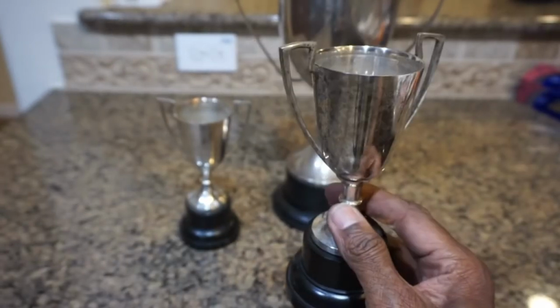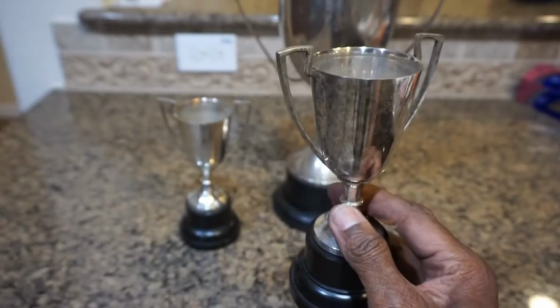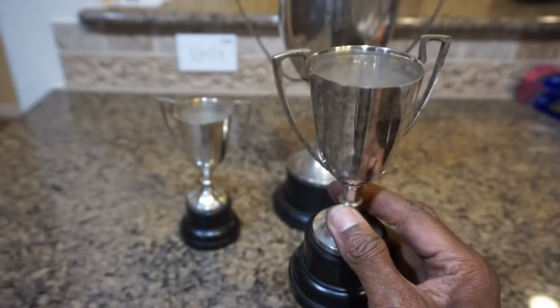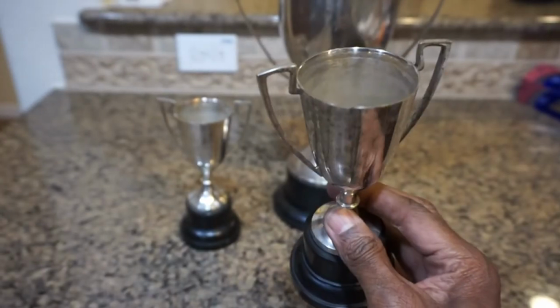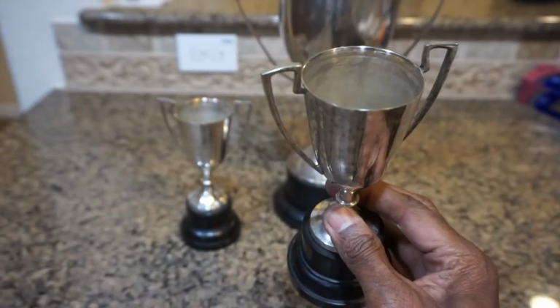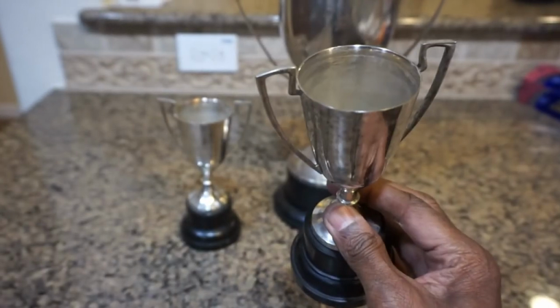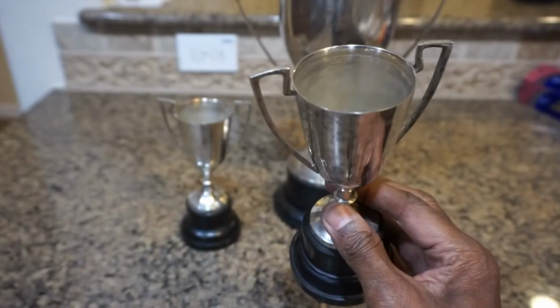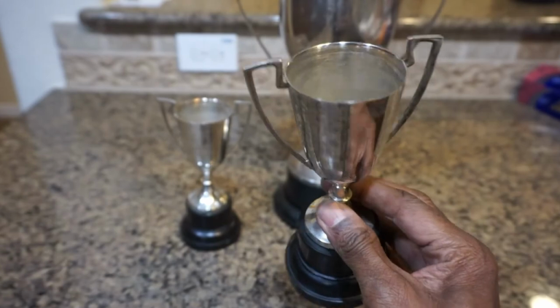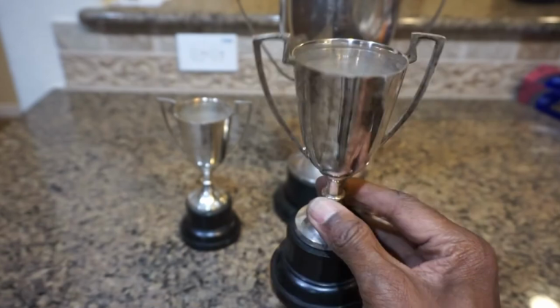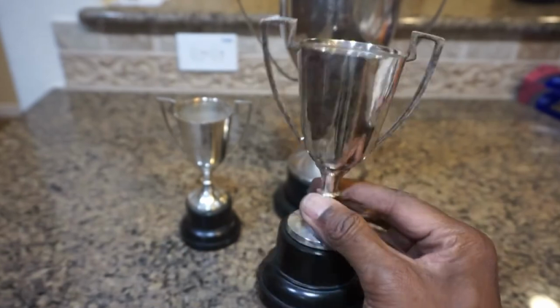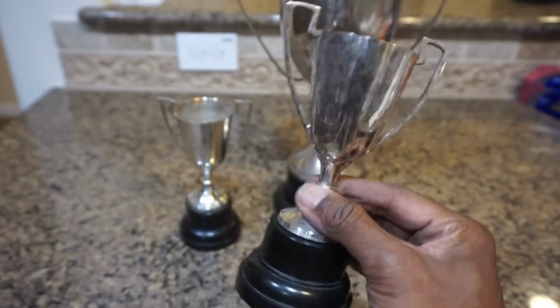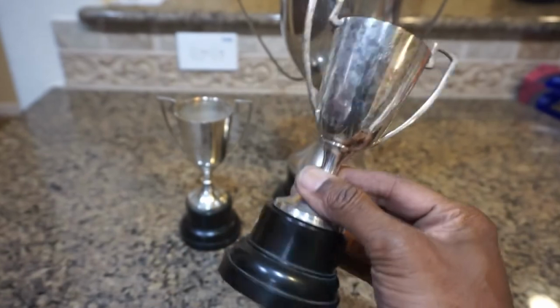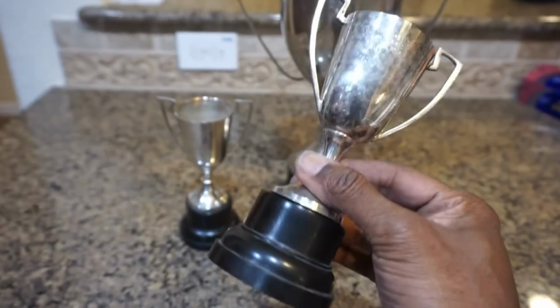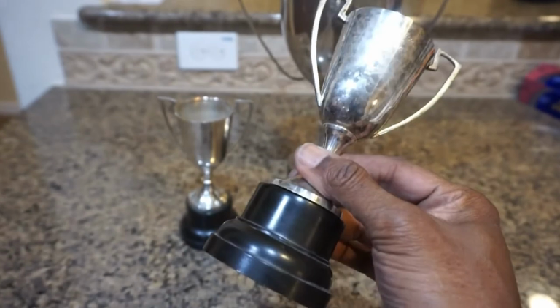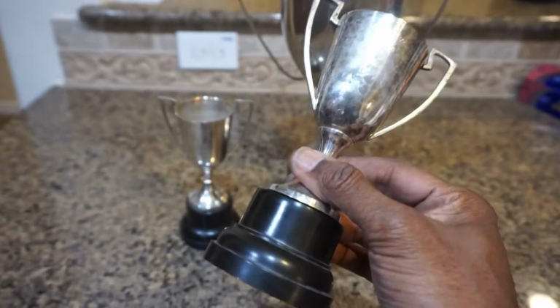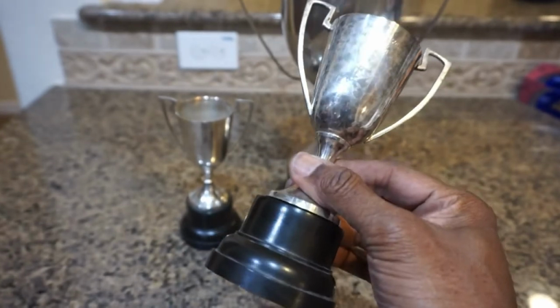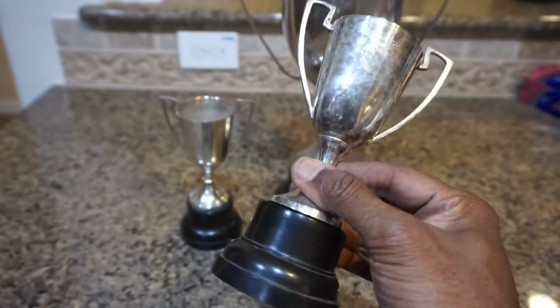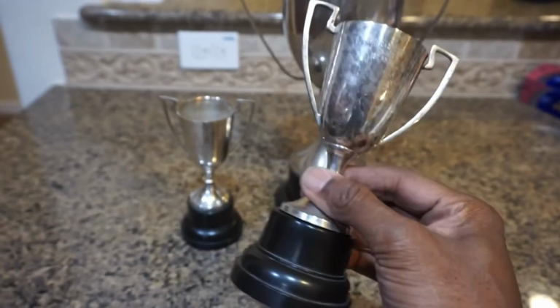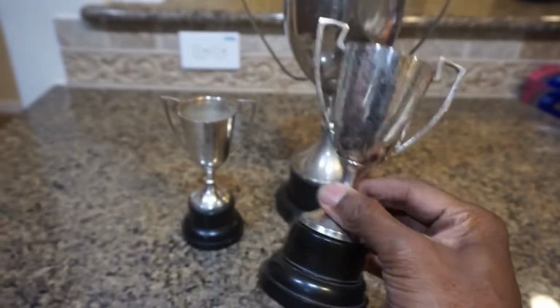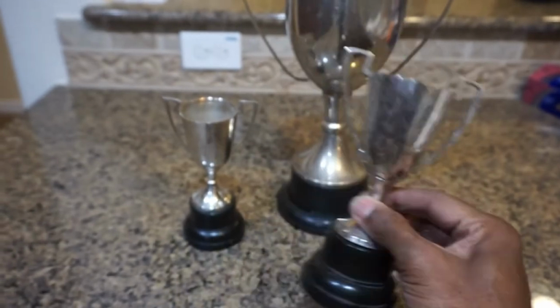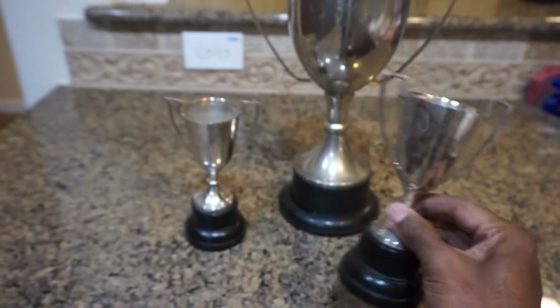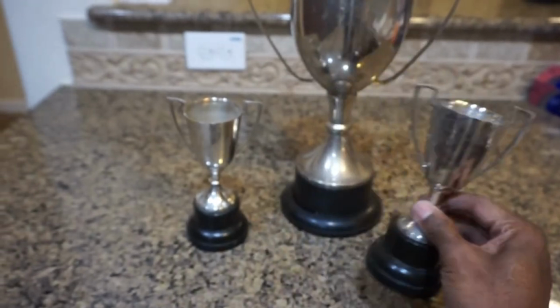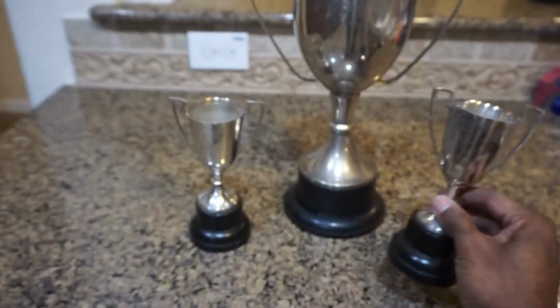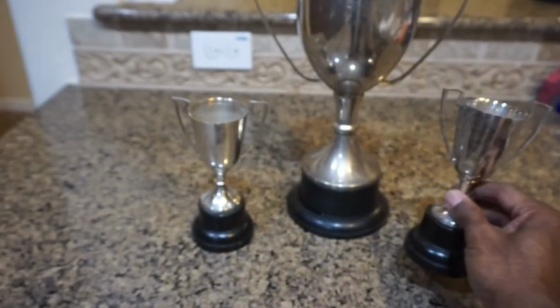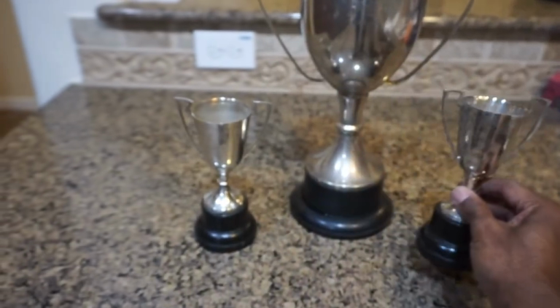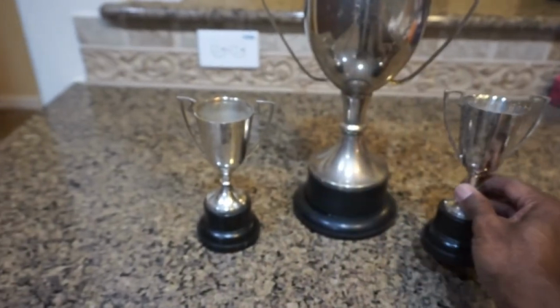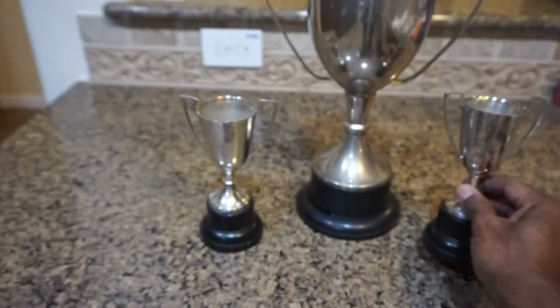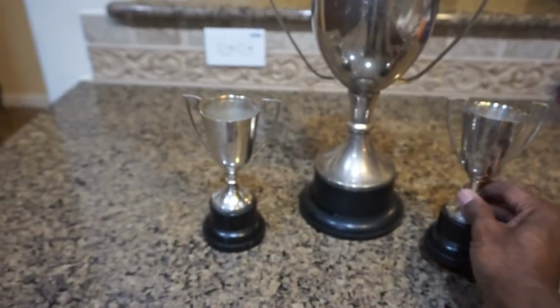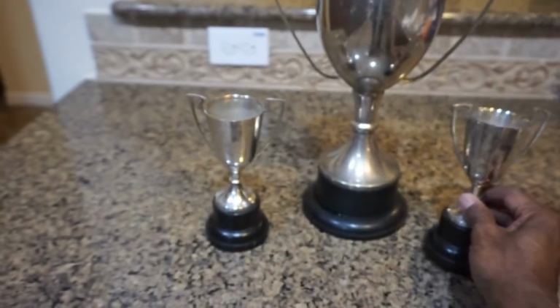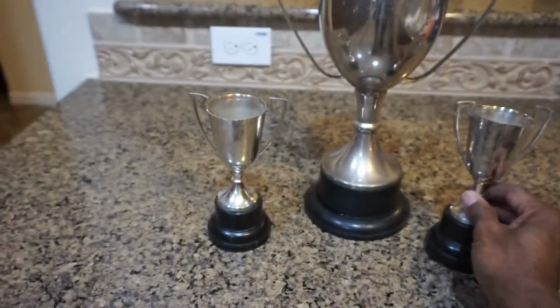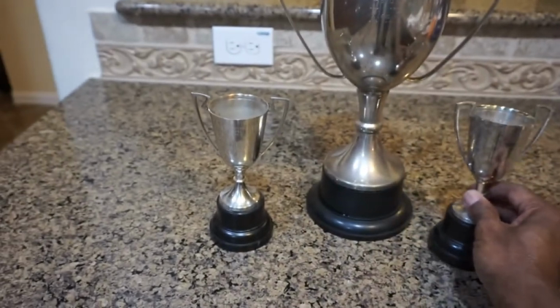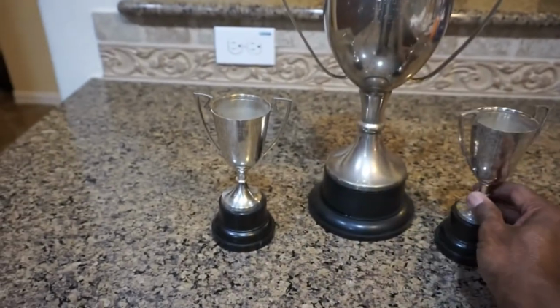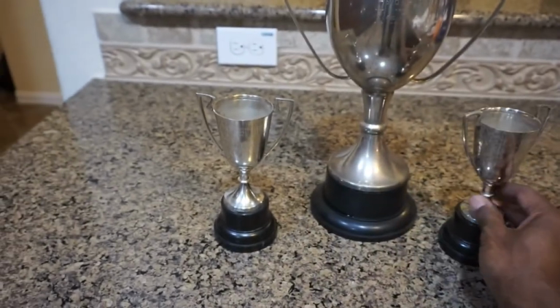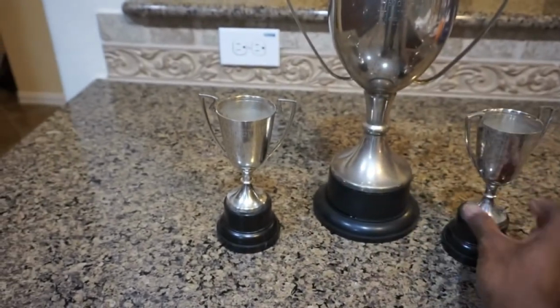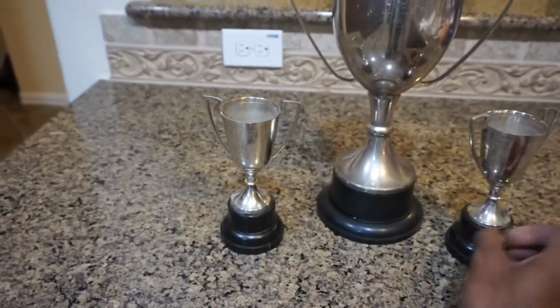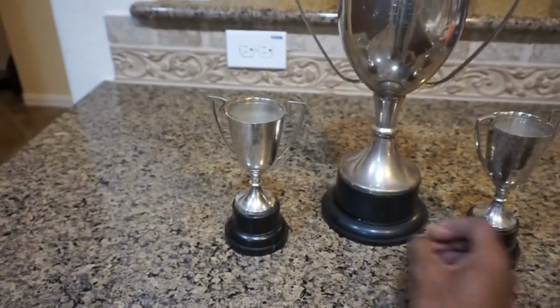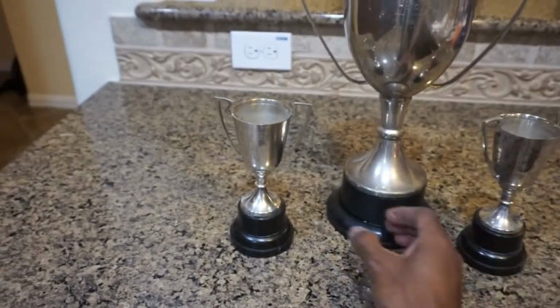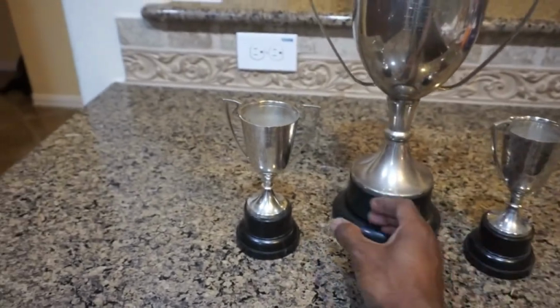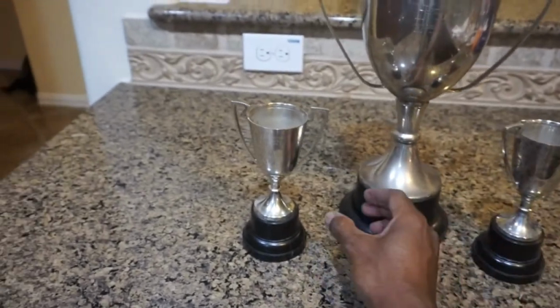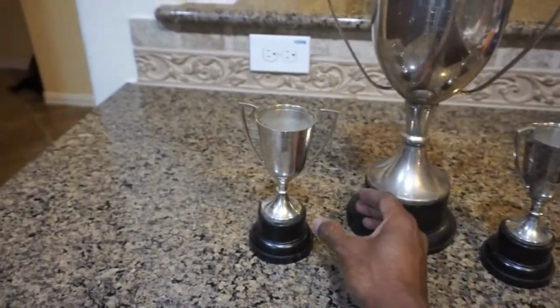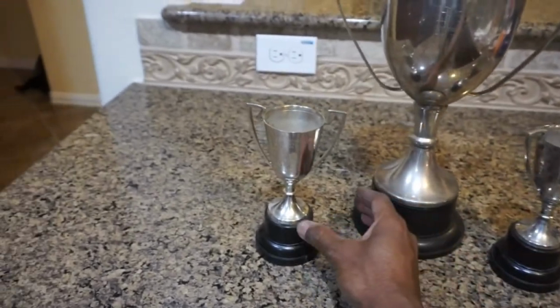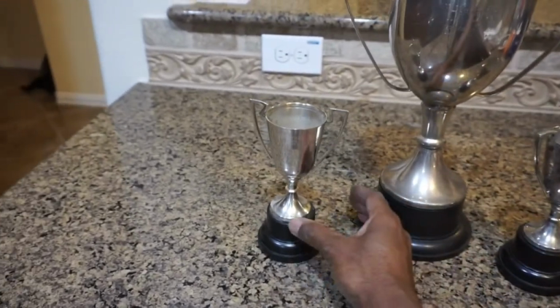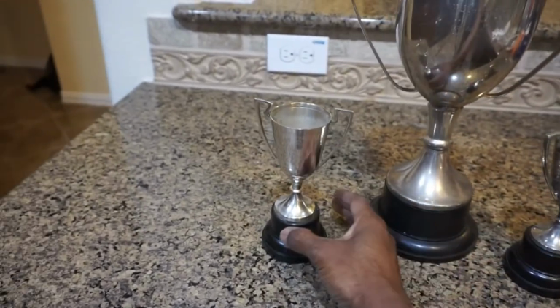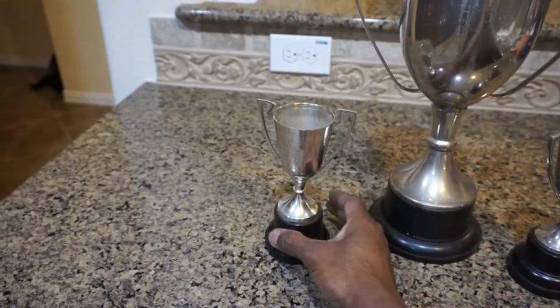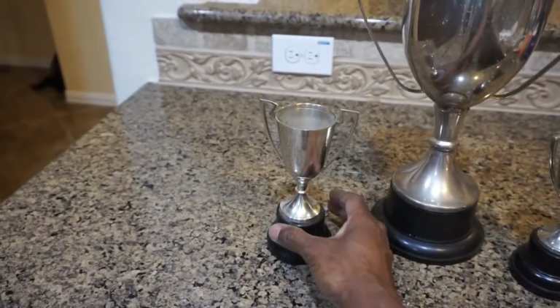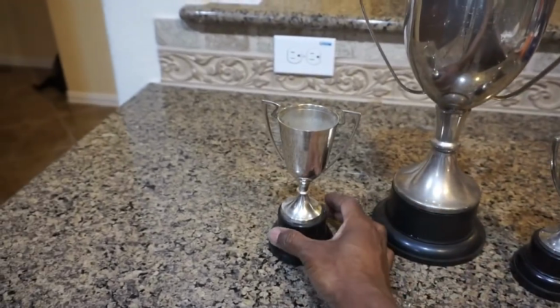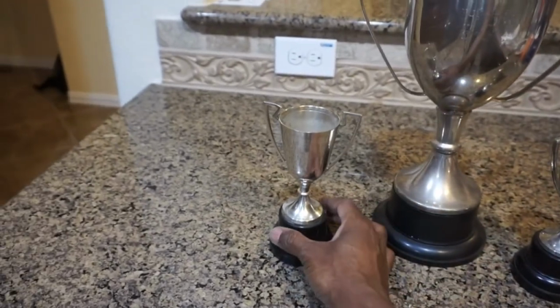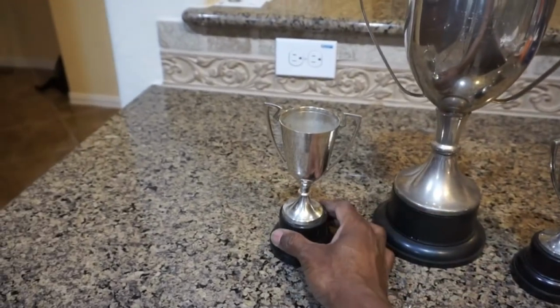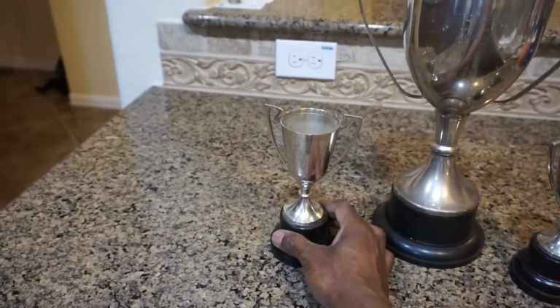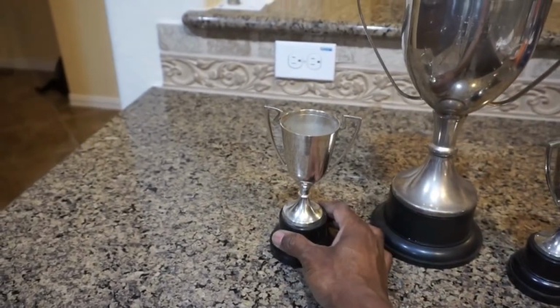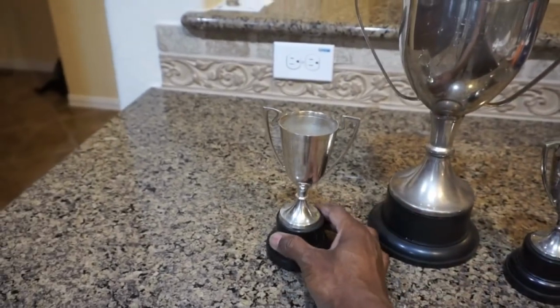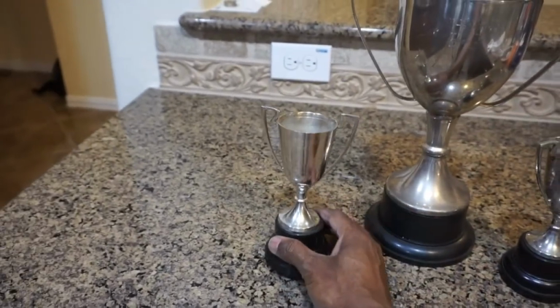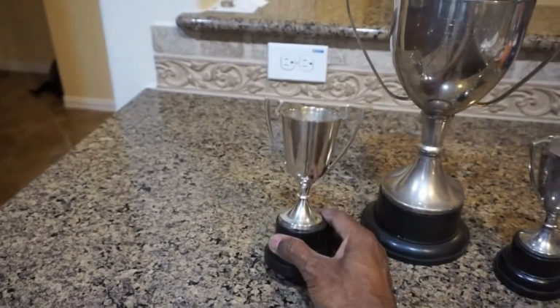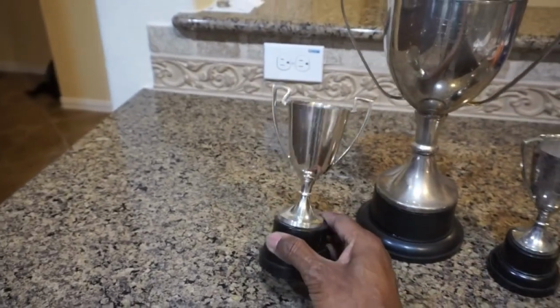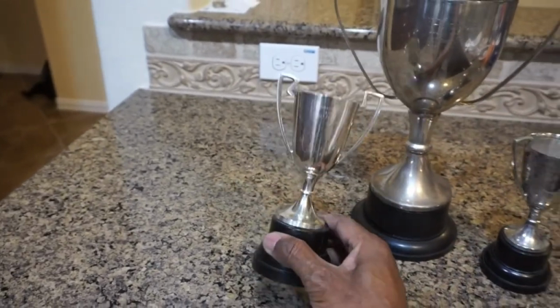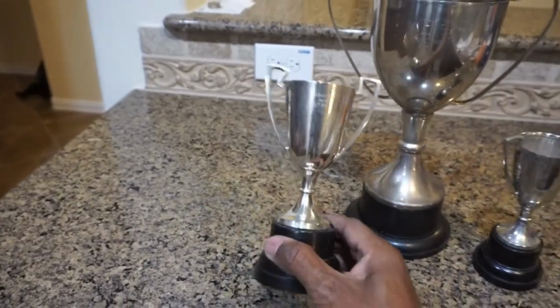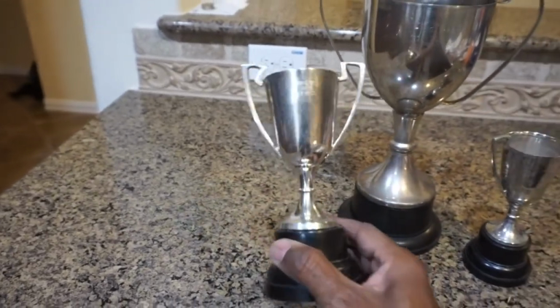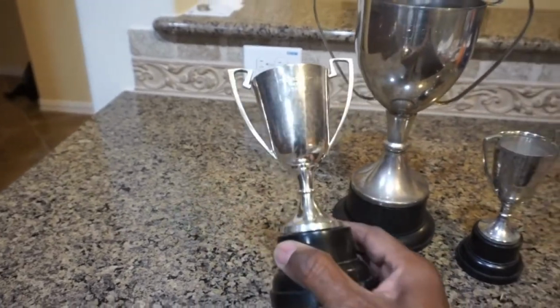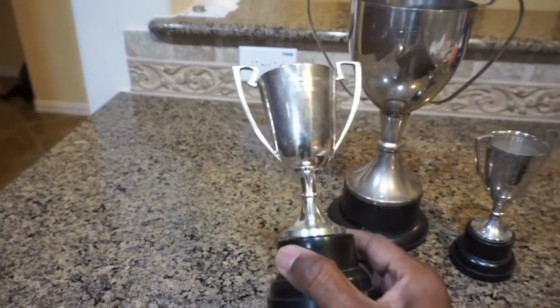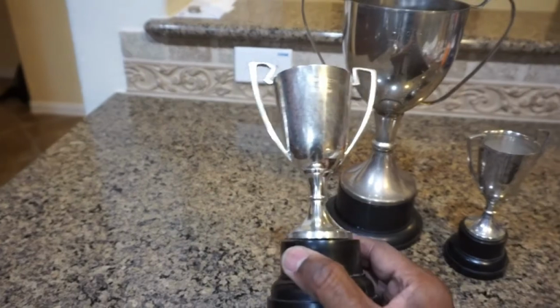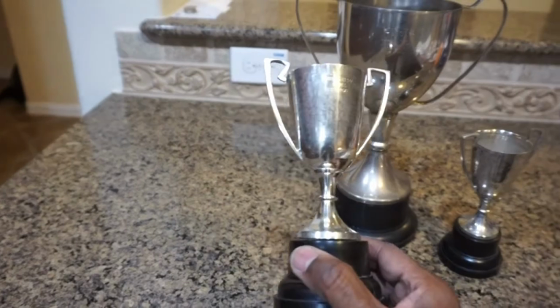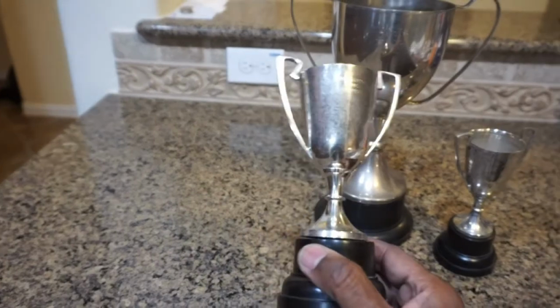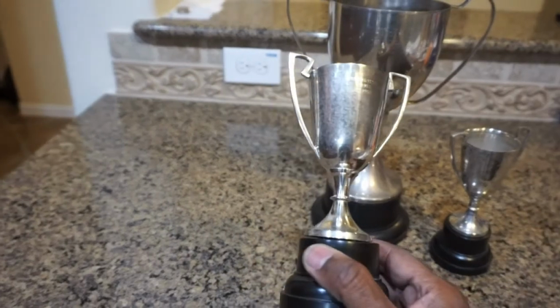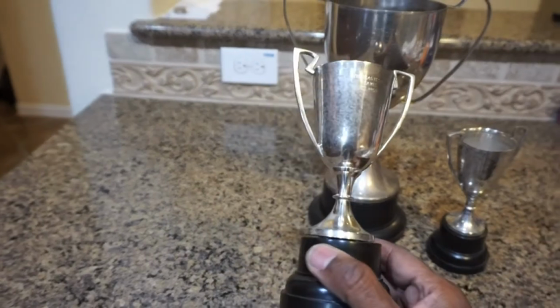I used some paper towels to wipe them off, and then dried and shined them with an old soft t-shirt.